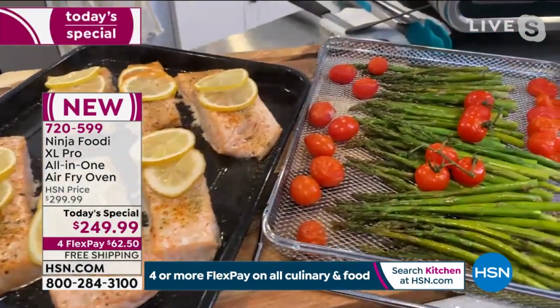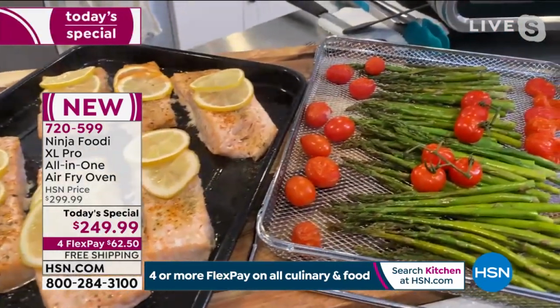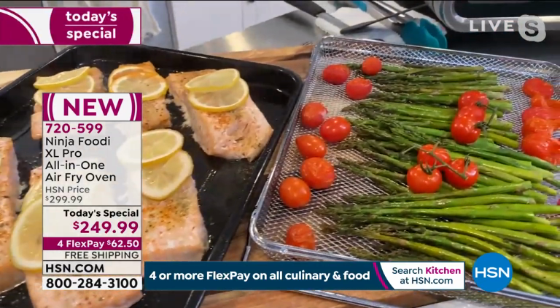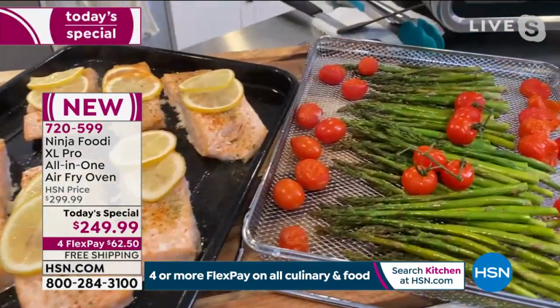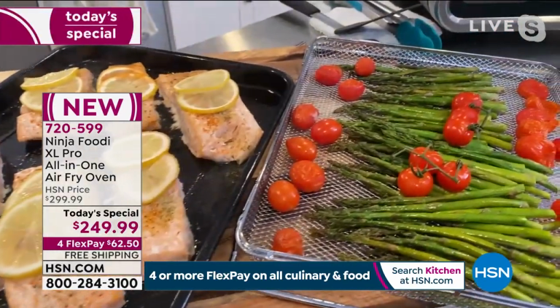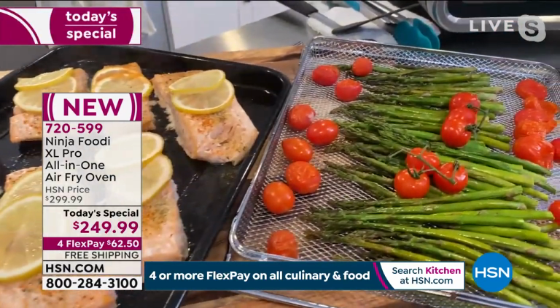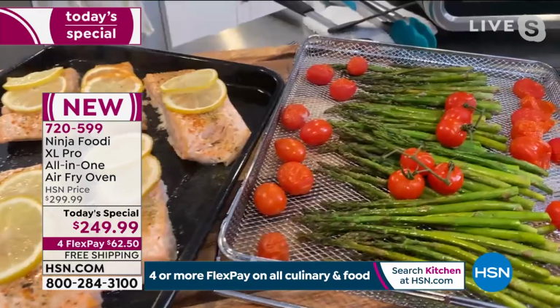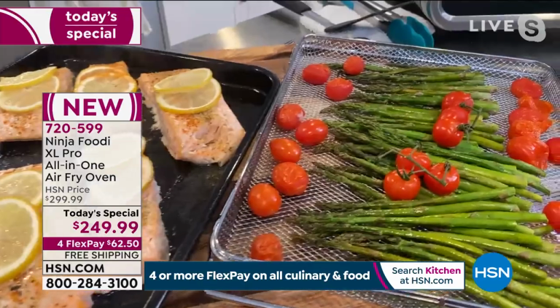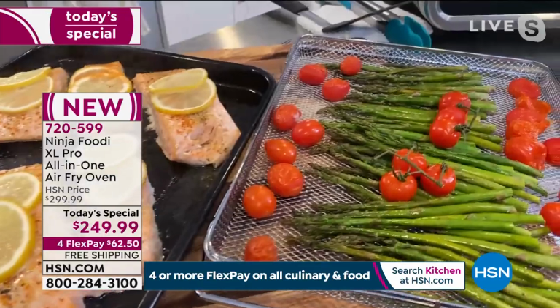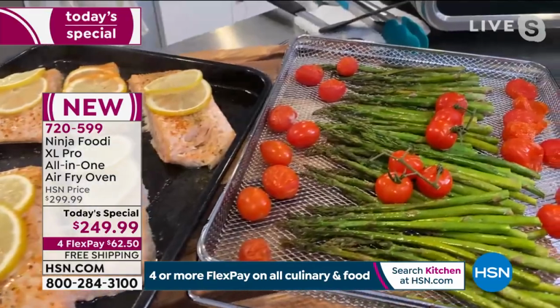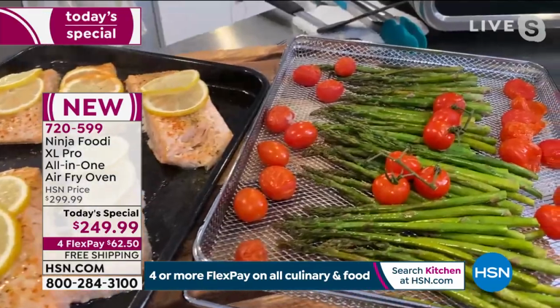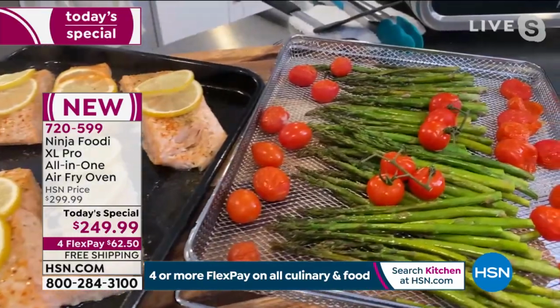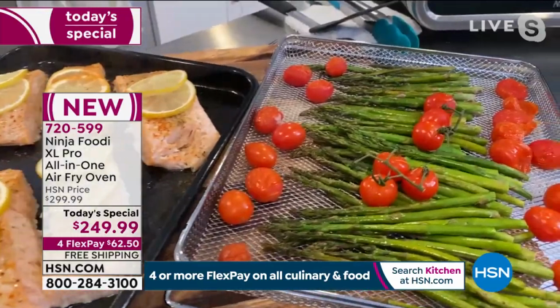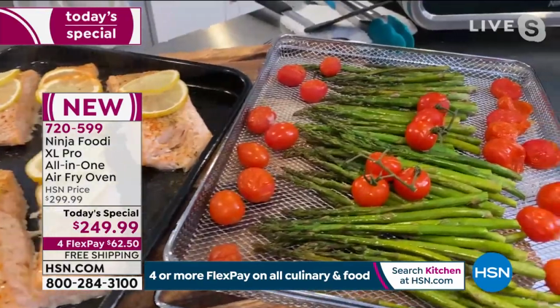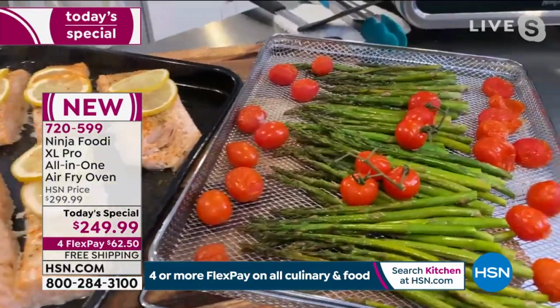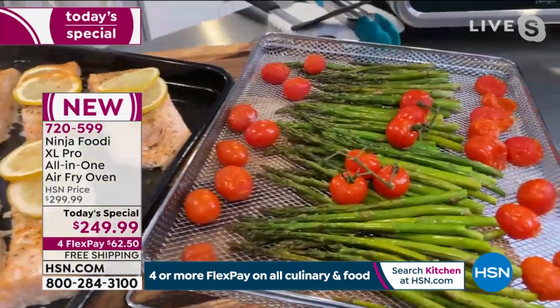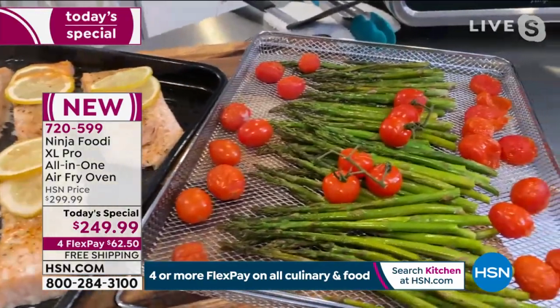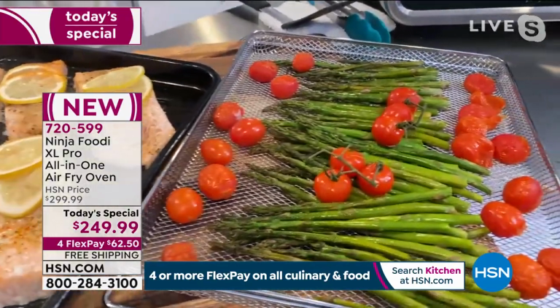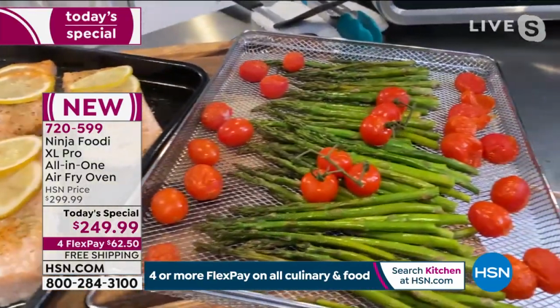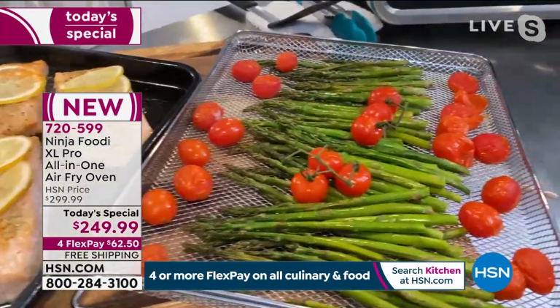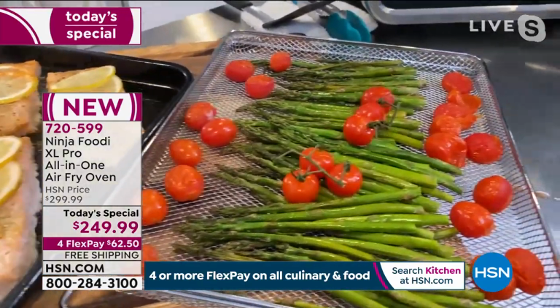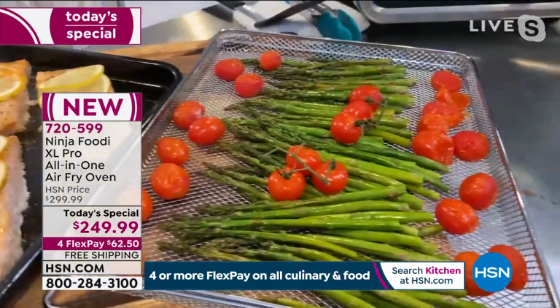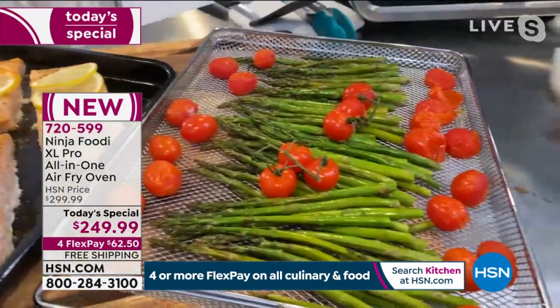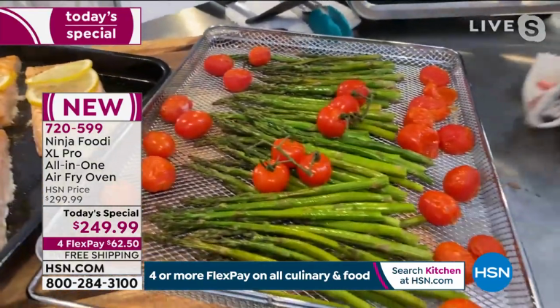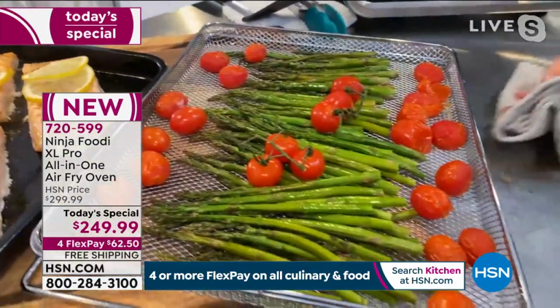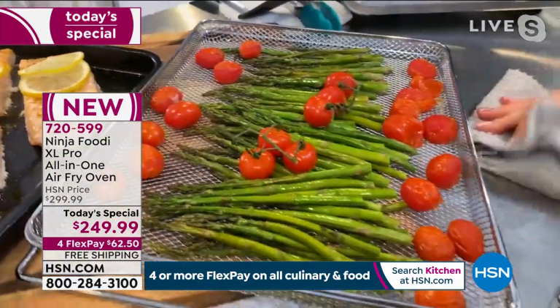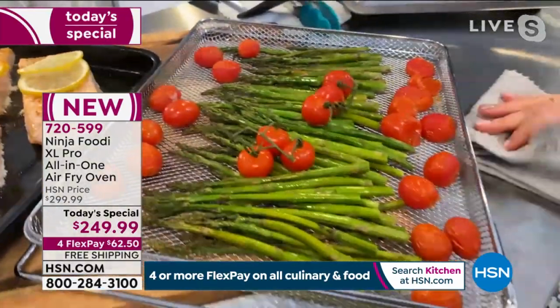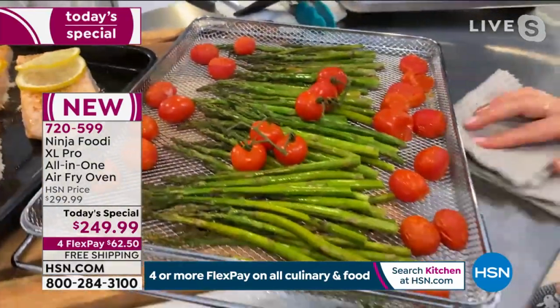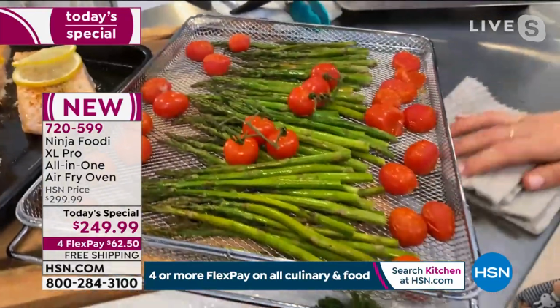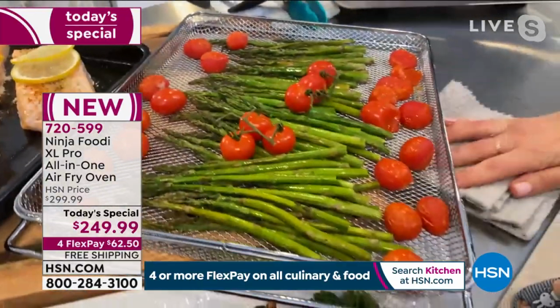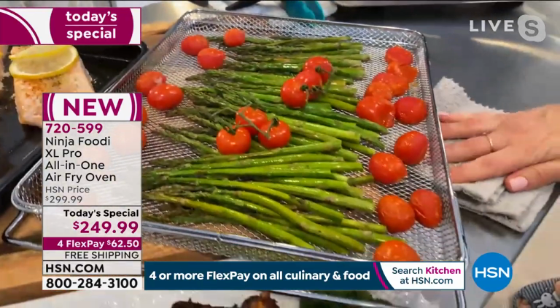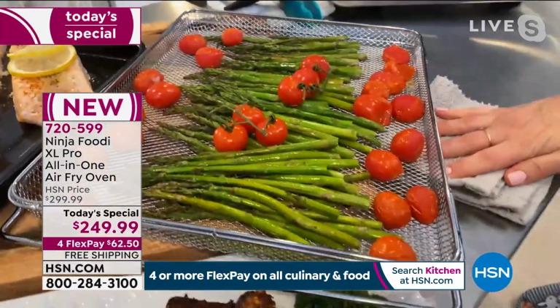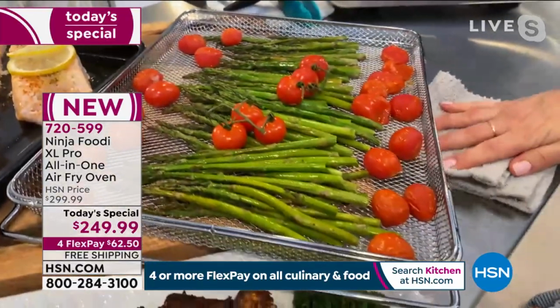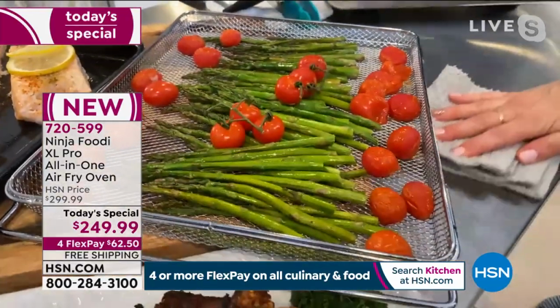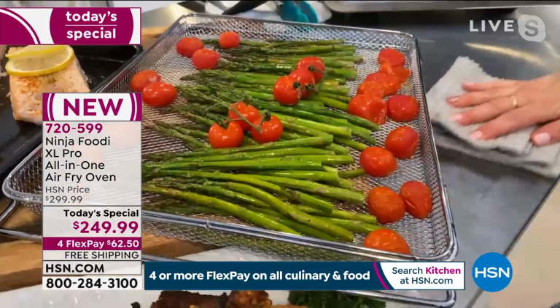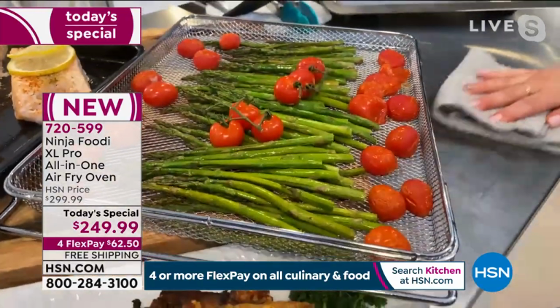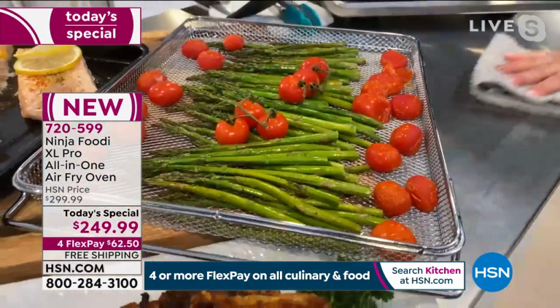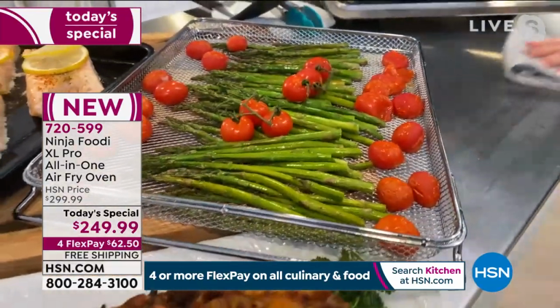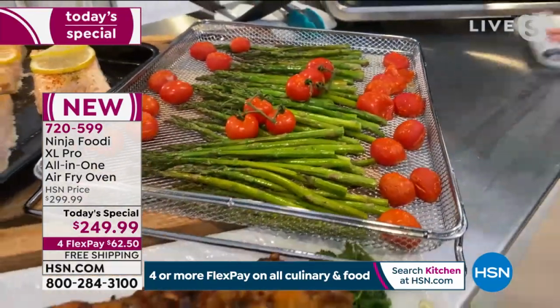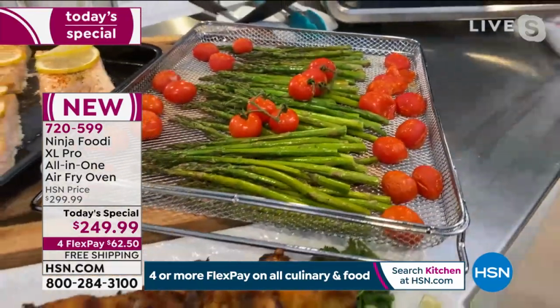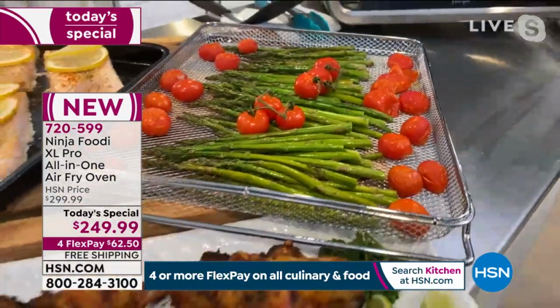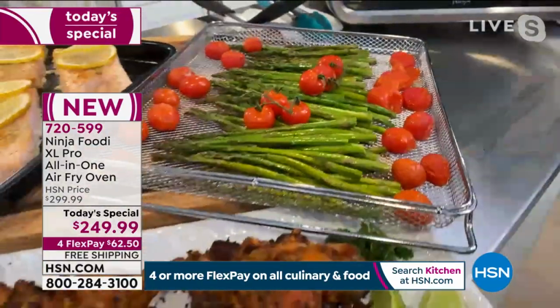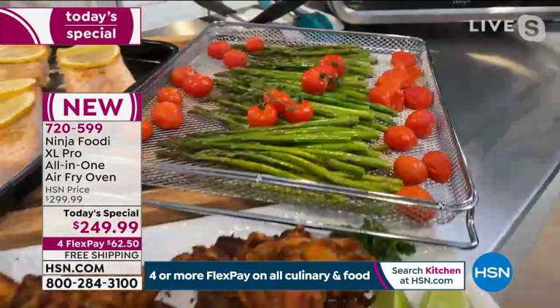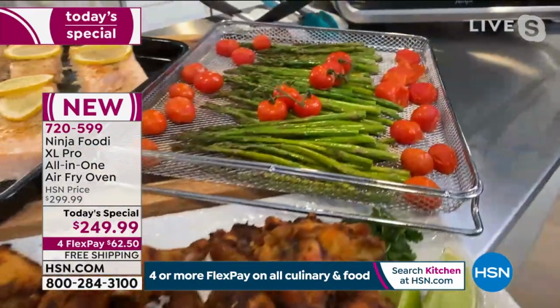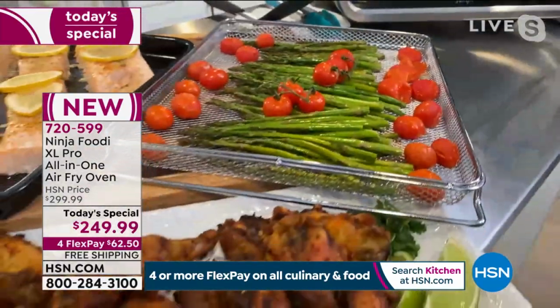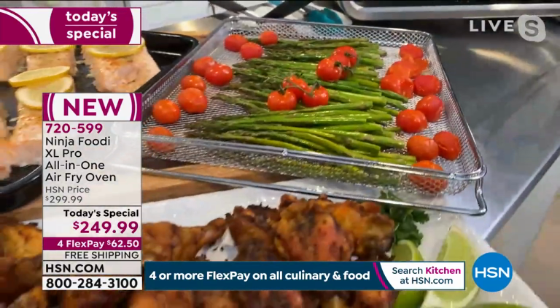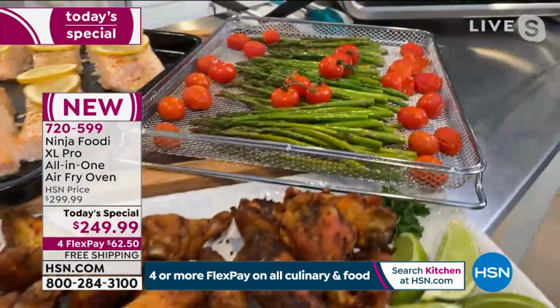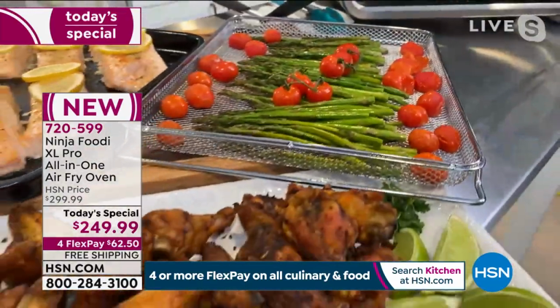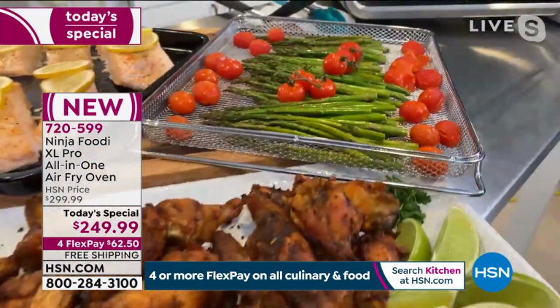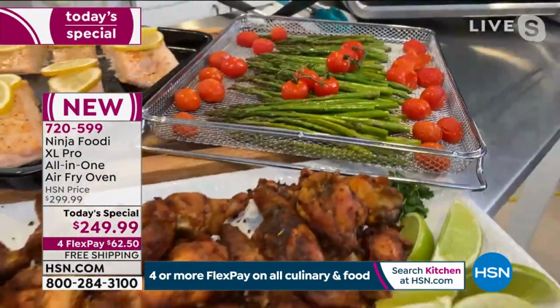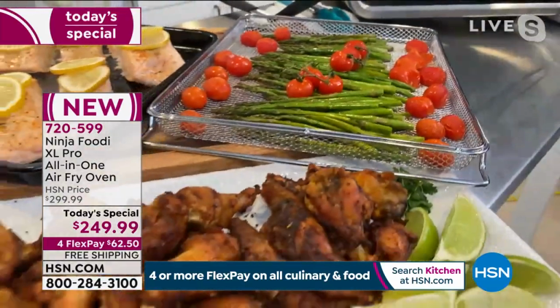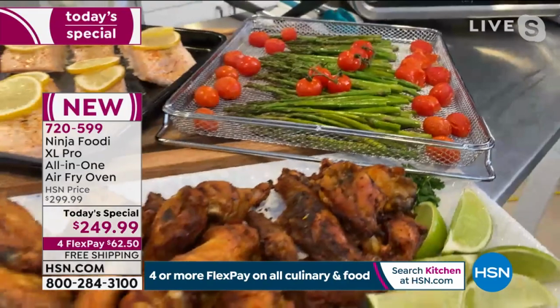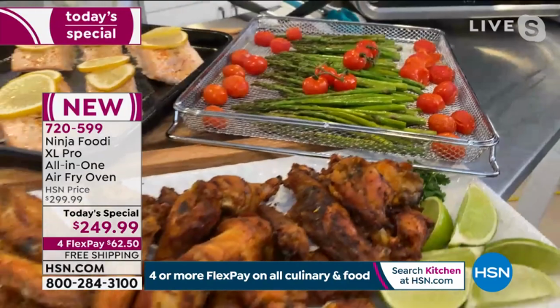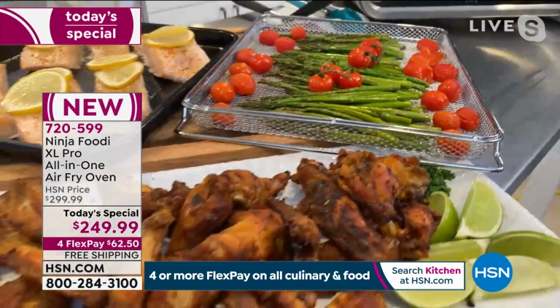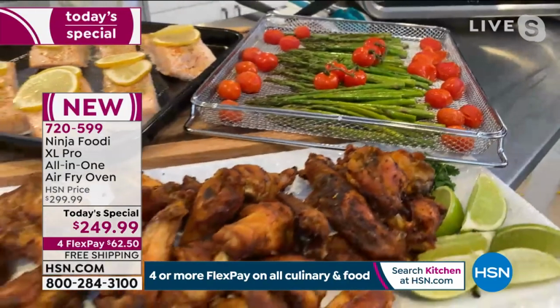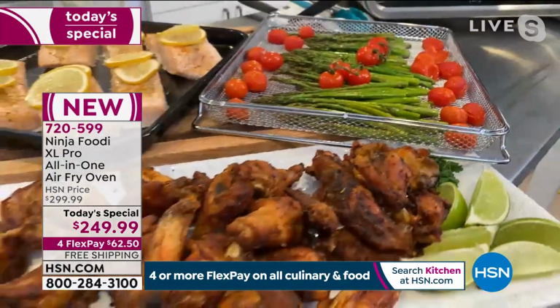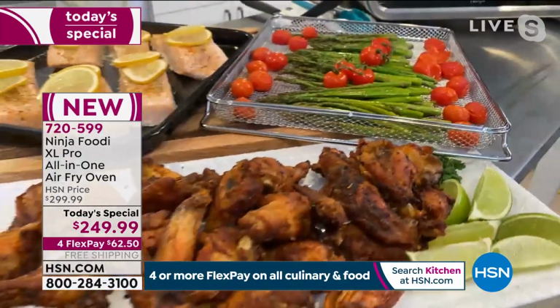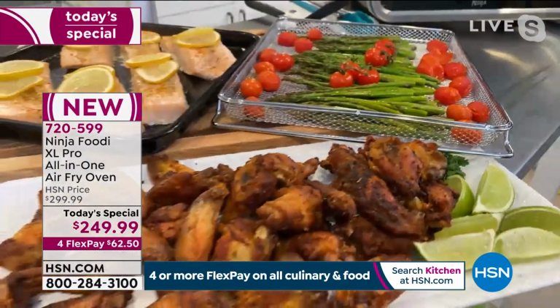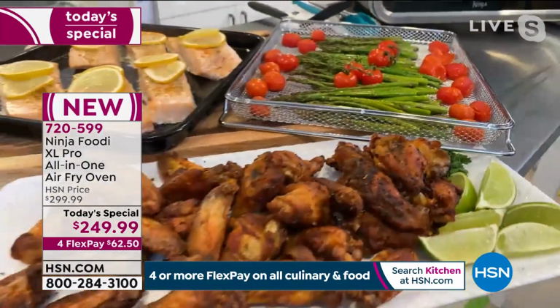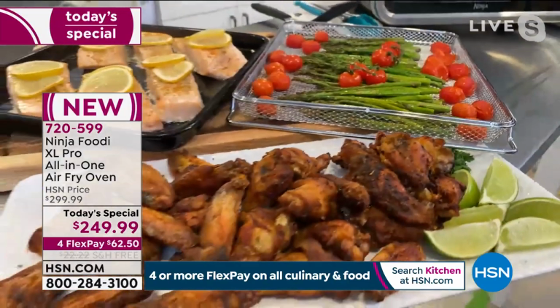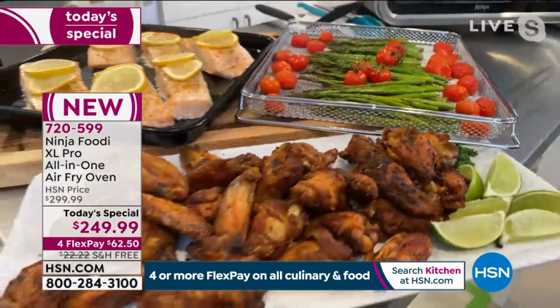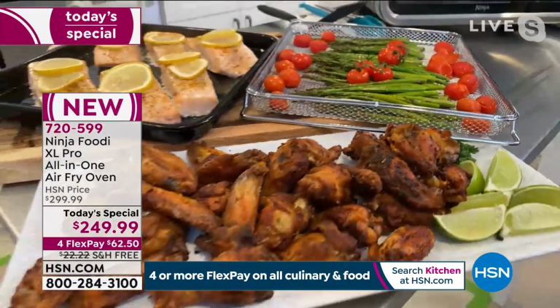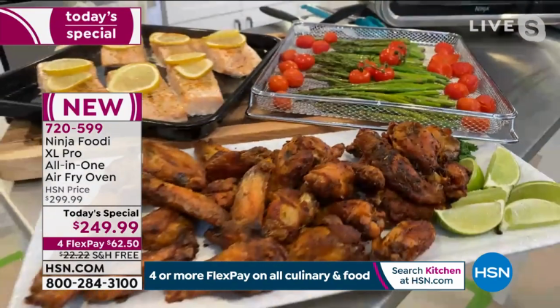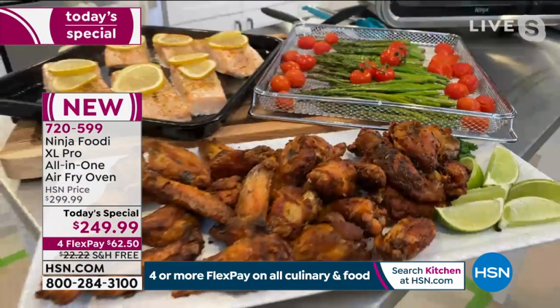We did the vegetables in the air fry basket and the salmon in the sheet pan — both at the same time. I love getting both of these on the table hot and delicious without really having to think about it. In the recipe guide there are great charts so you know what meats and vegetables will cook at the same time and which racks to put them on — it's a great choose-your-own-adventure guide.